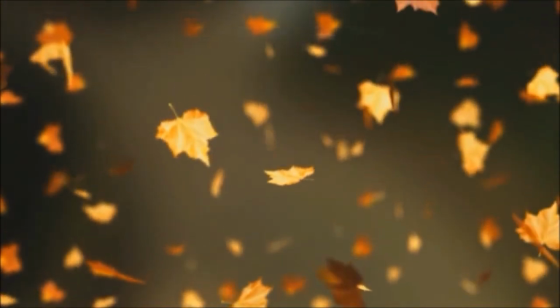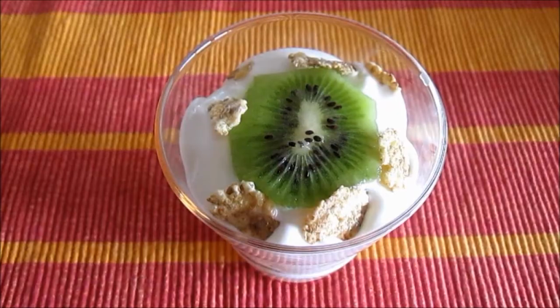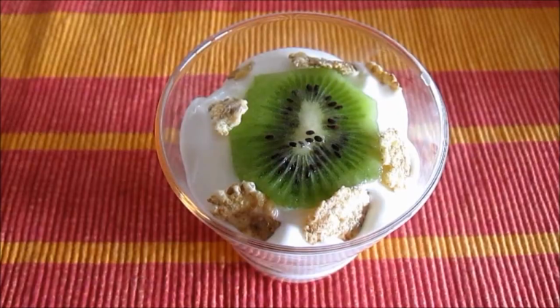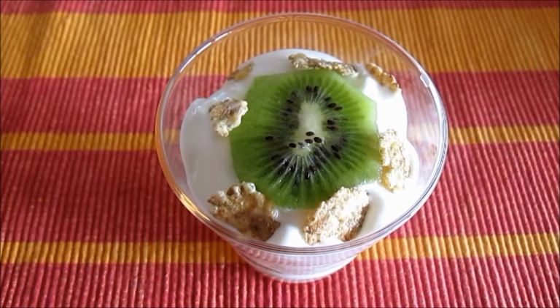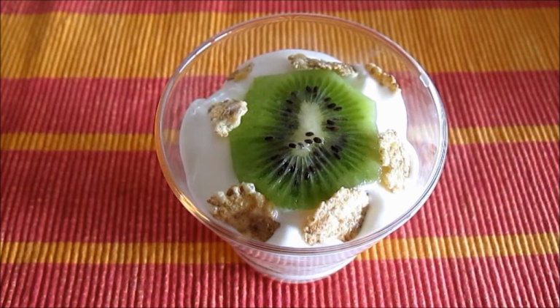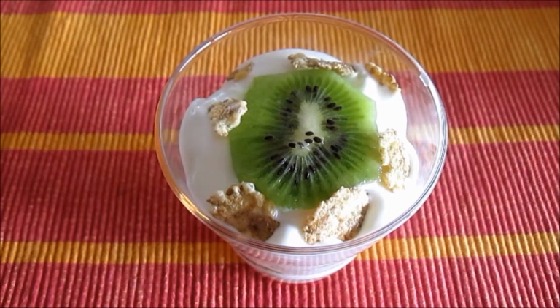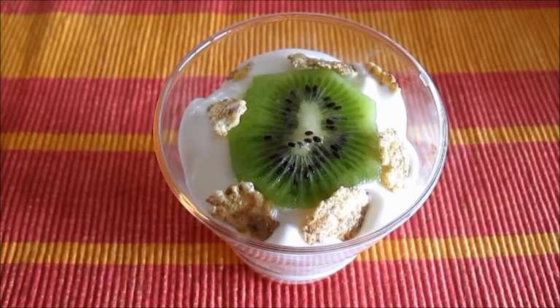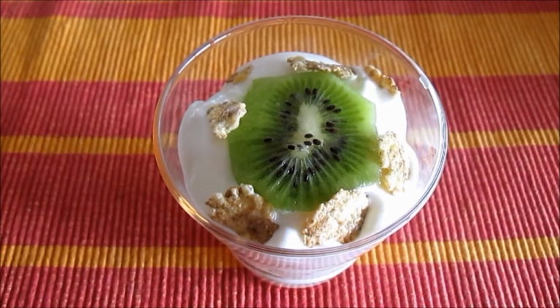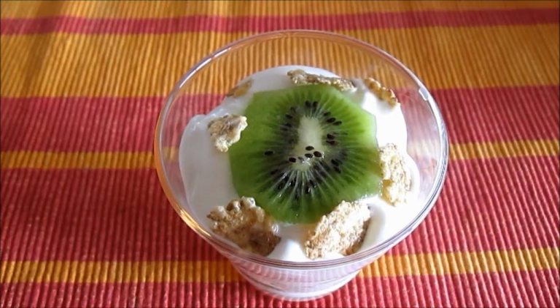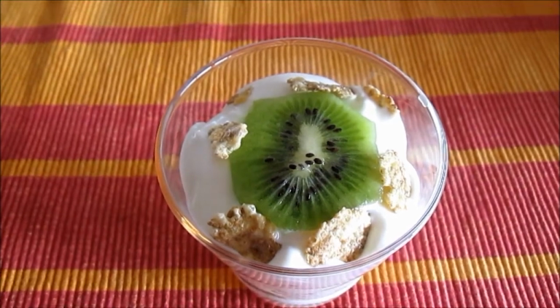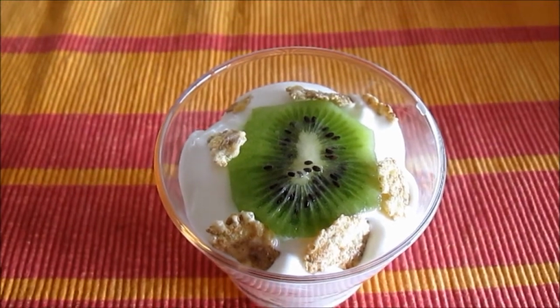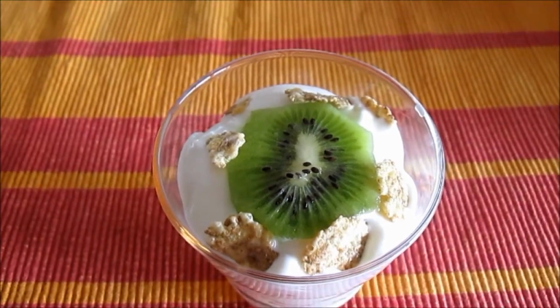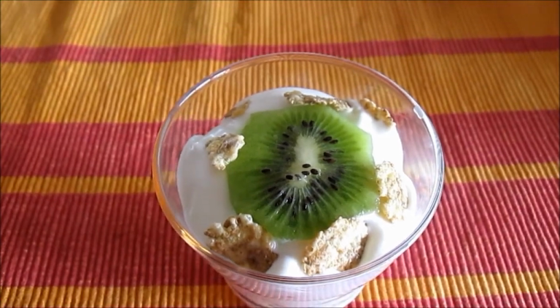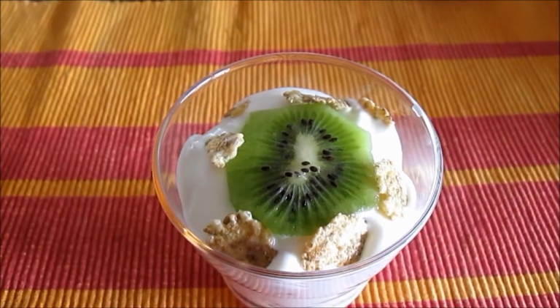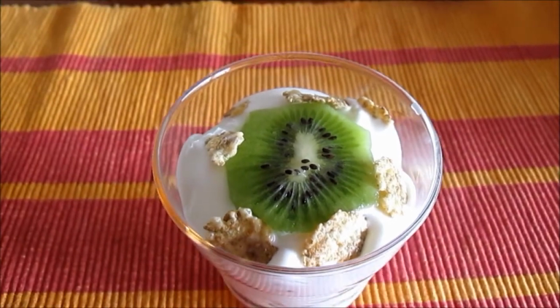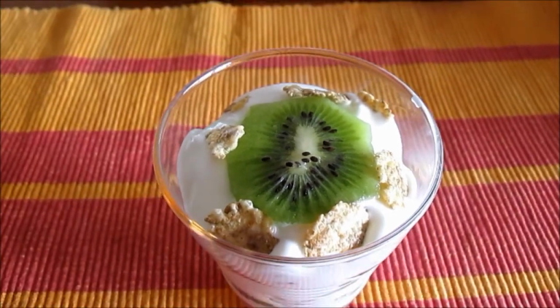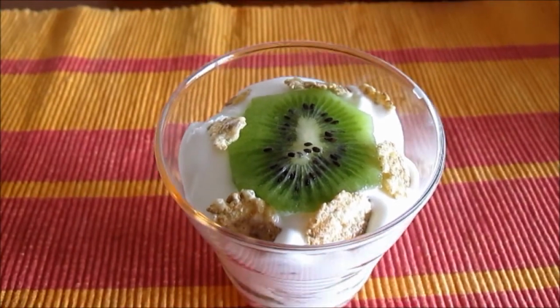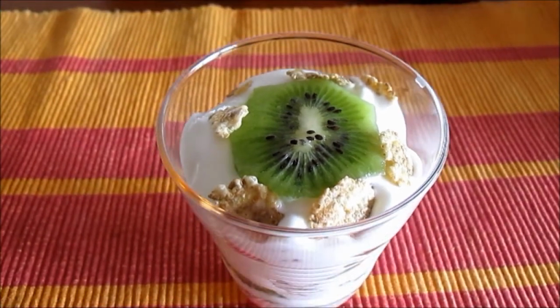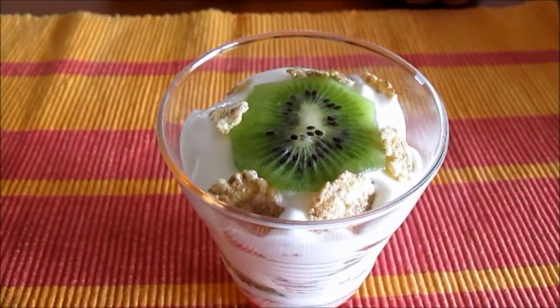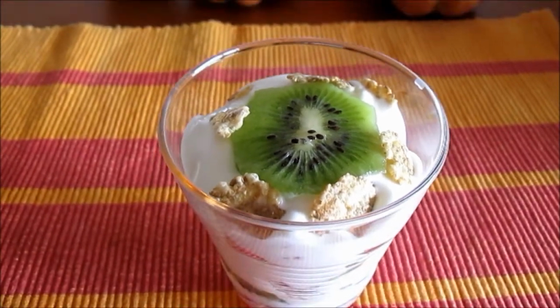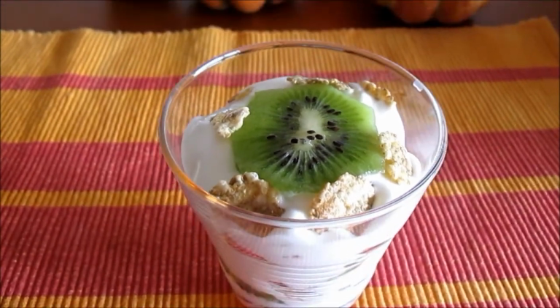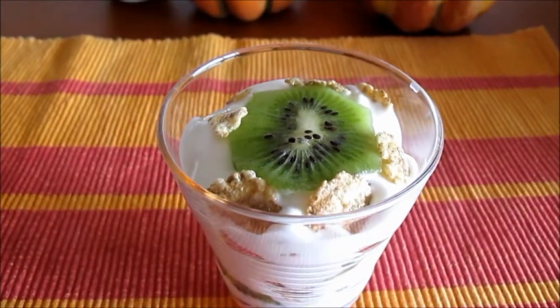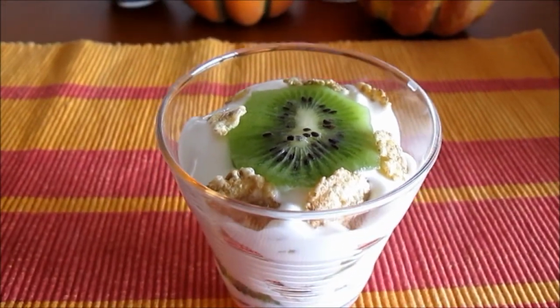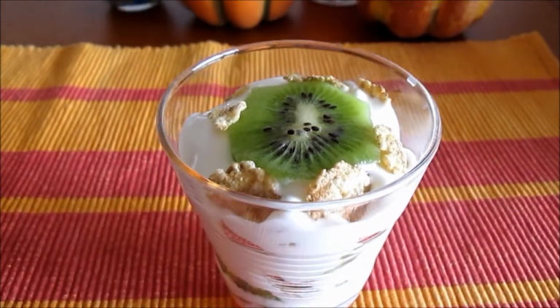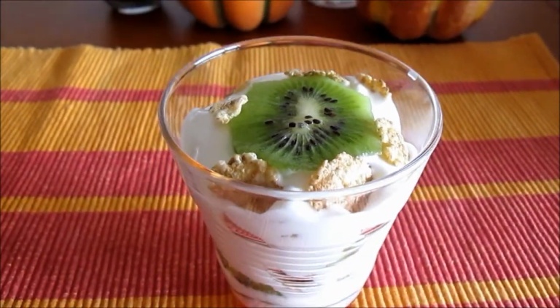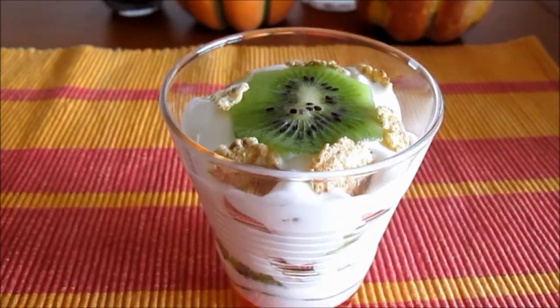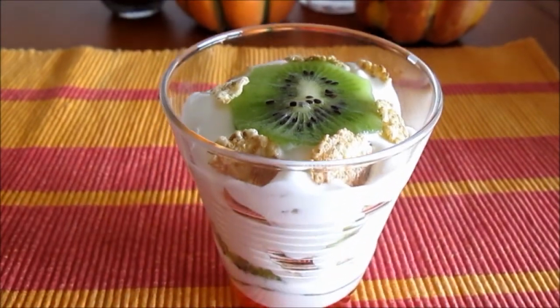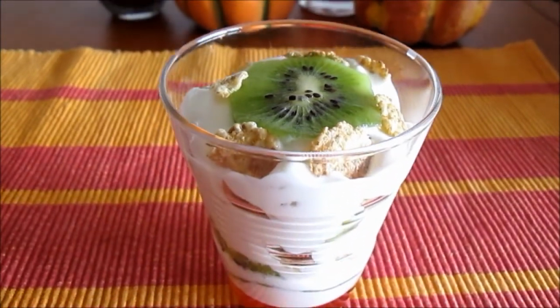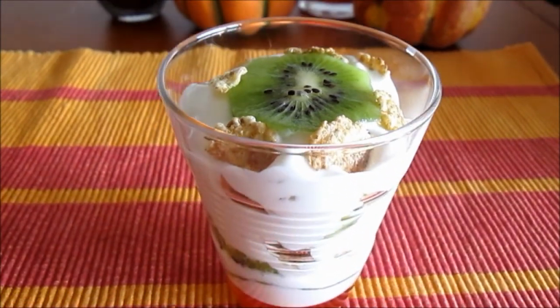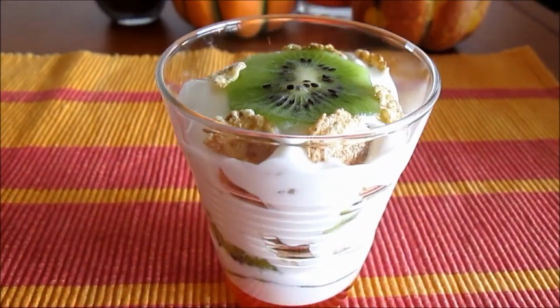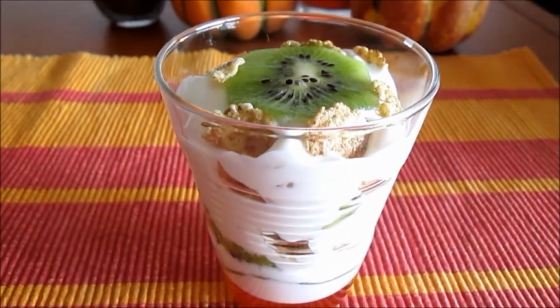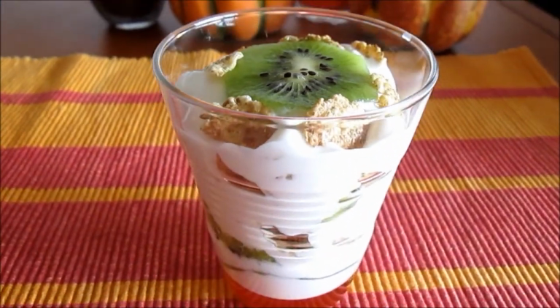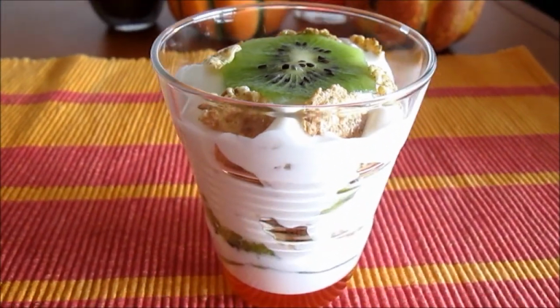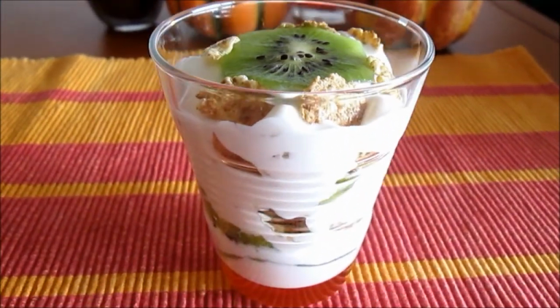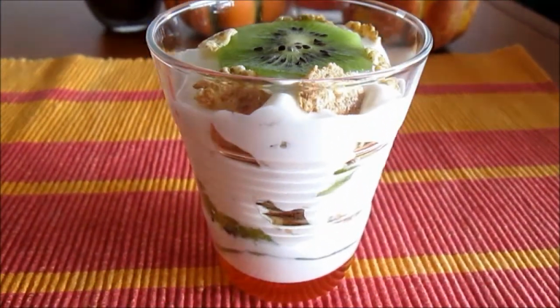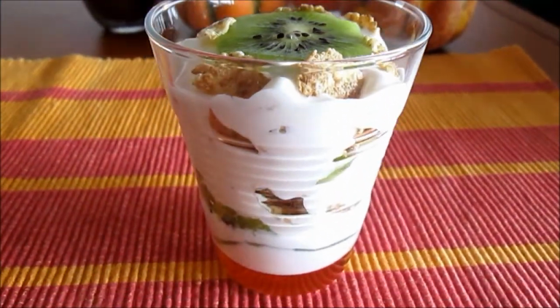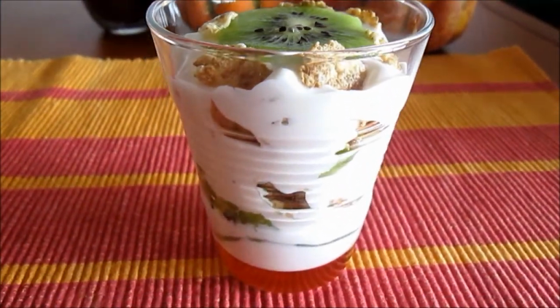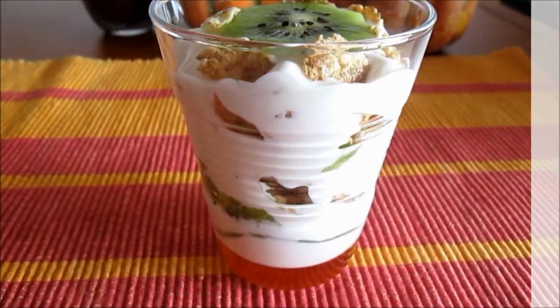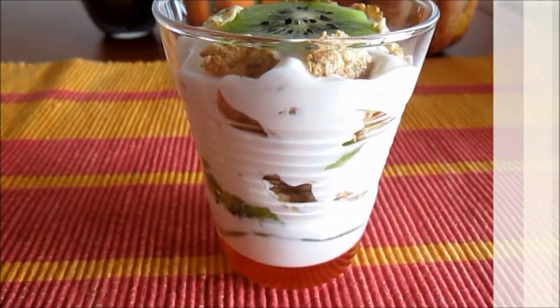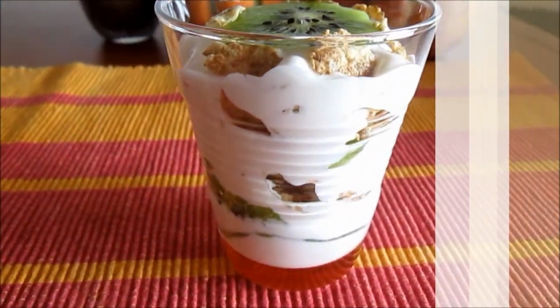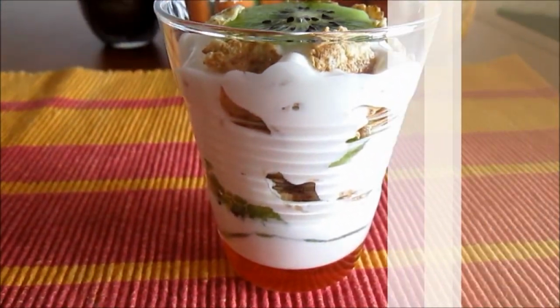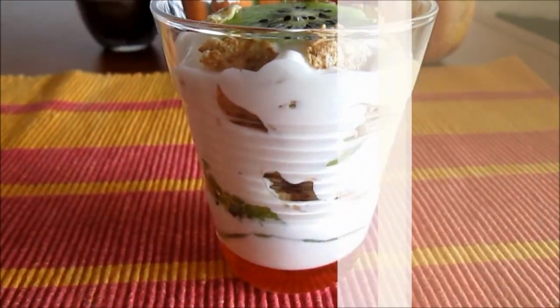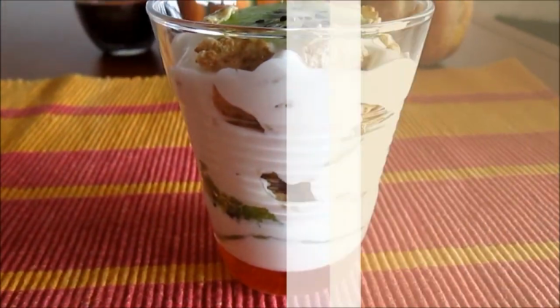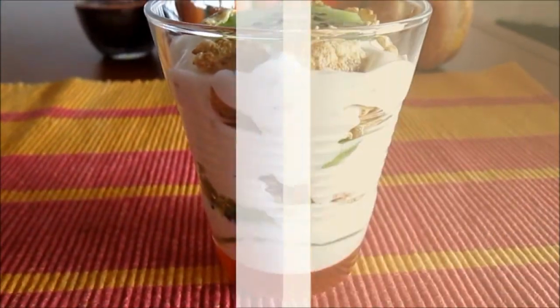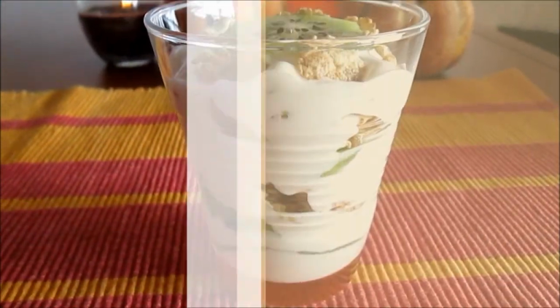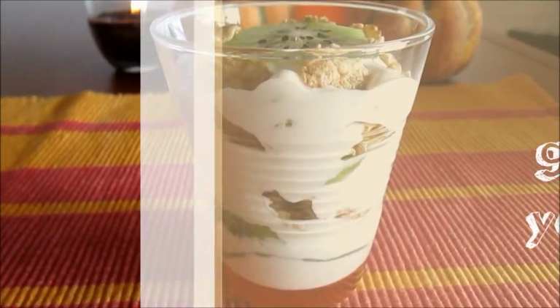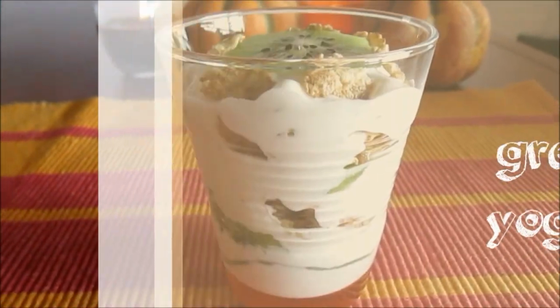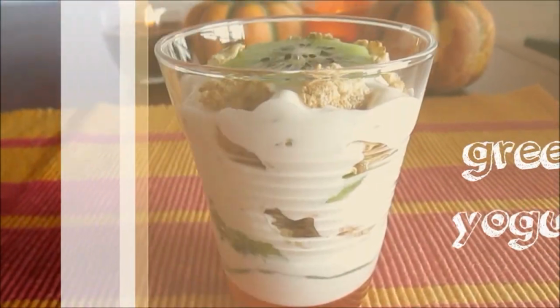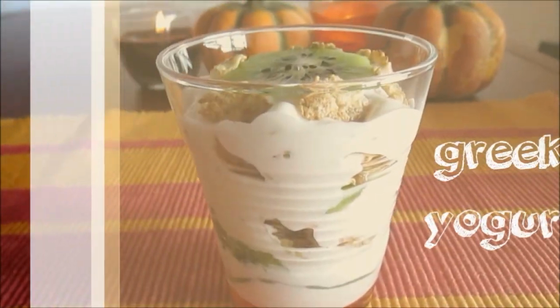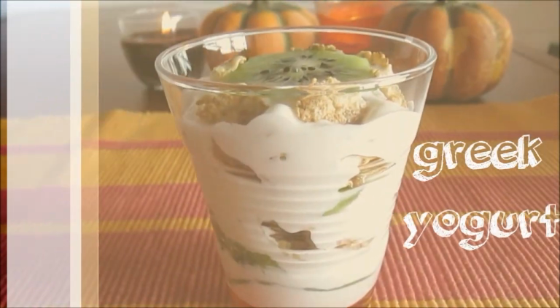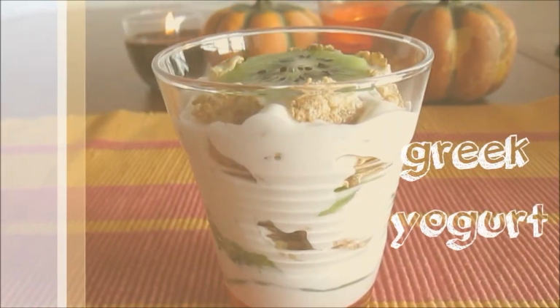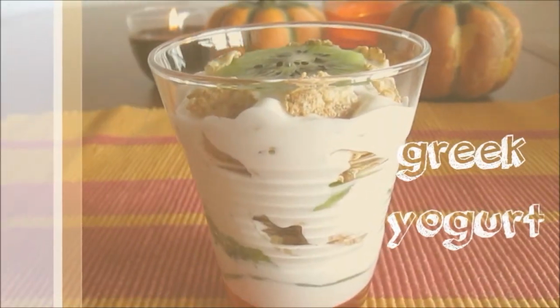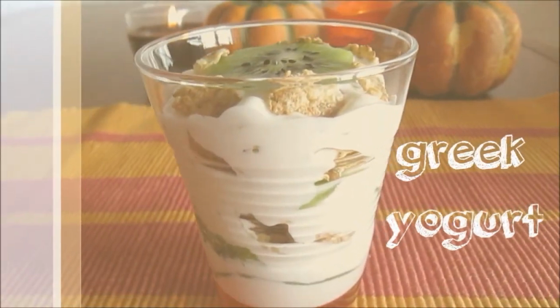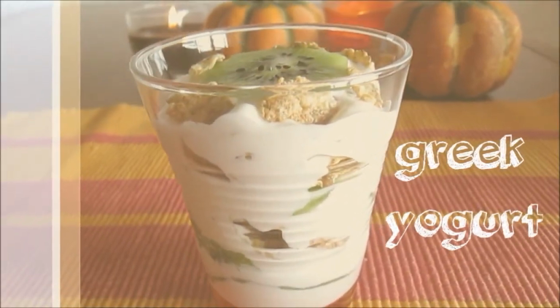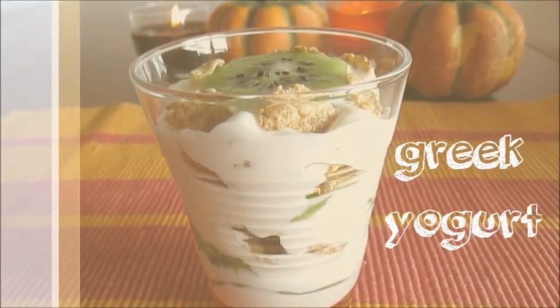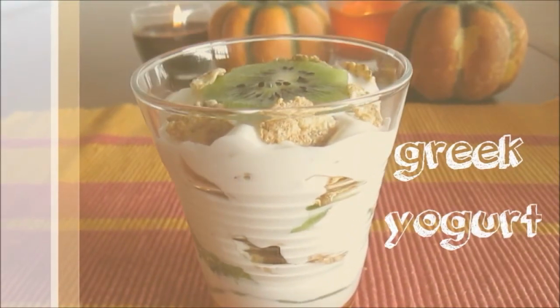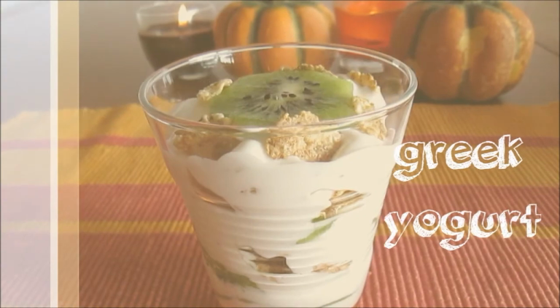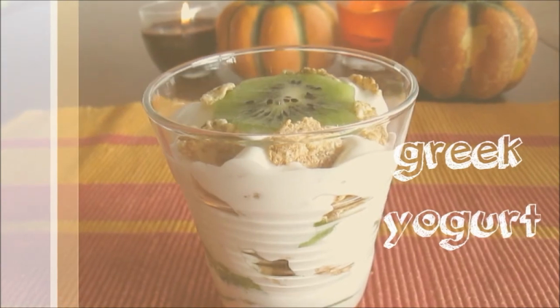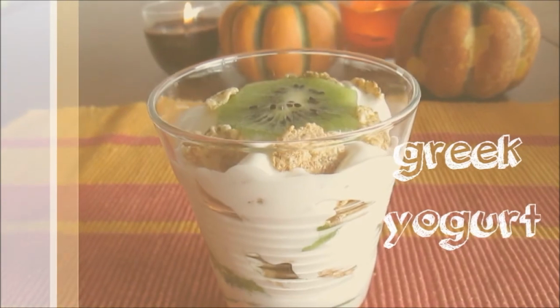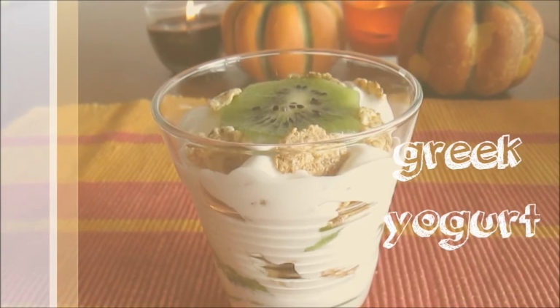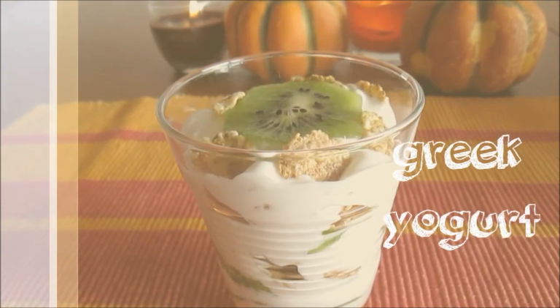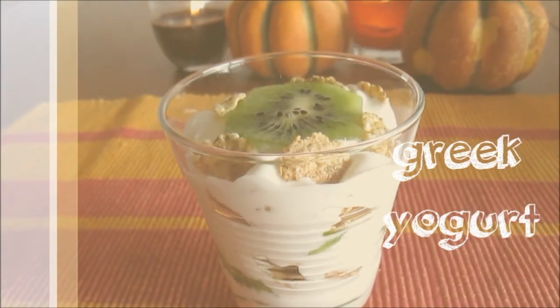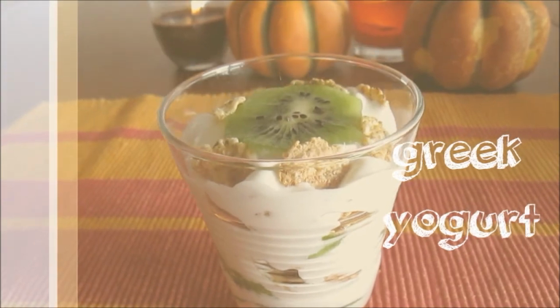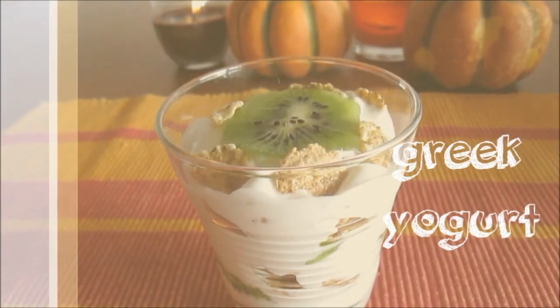Do you live in a place where in the fall the weather is still hot? Don't worry, cause we got your back.